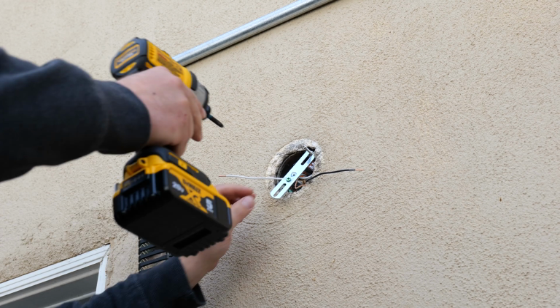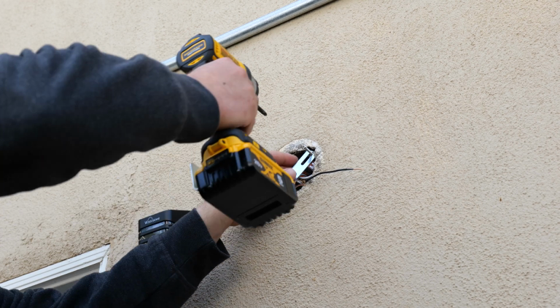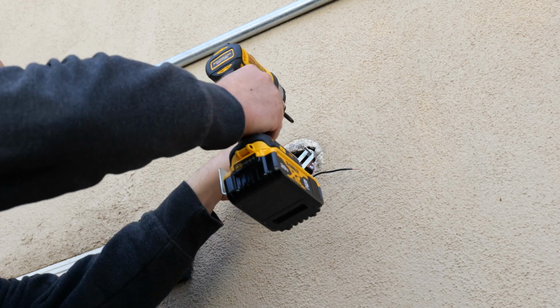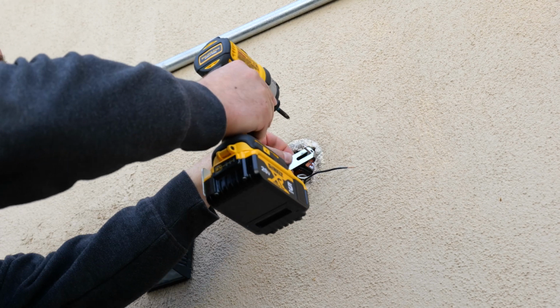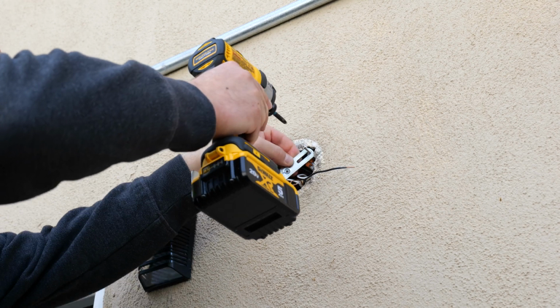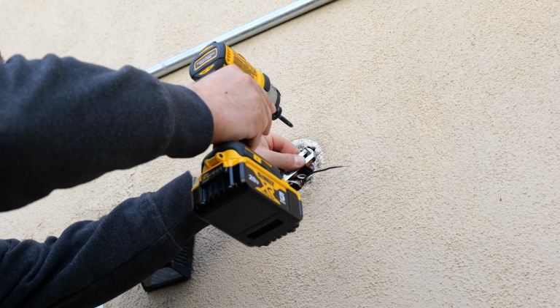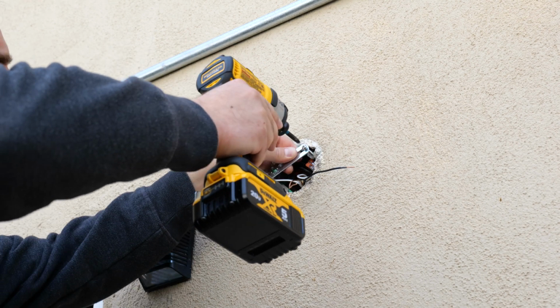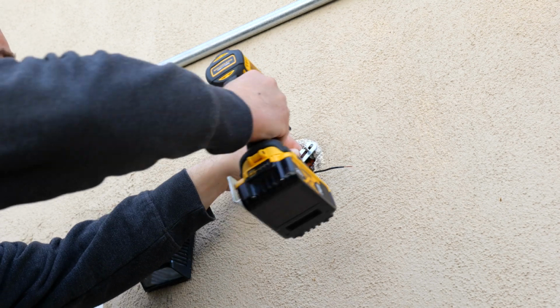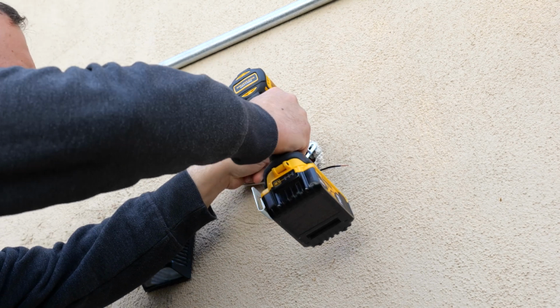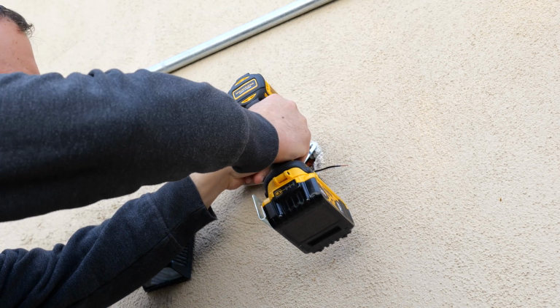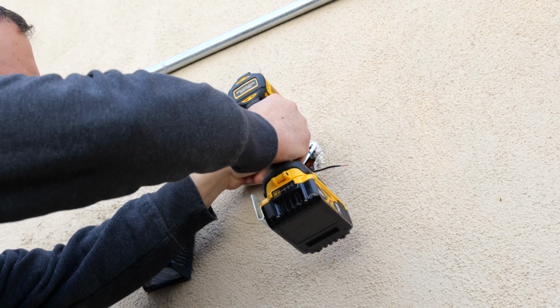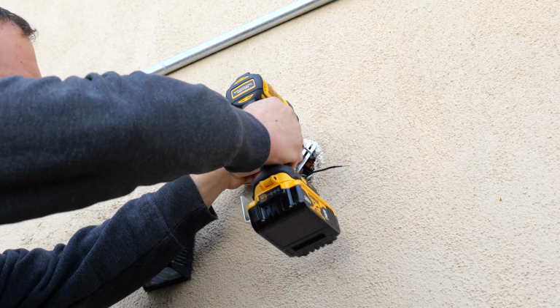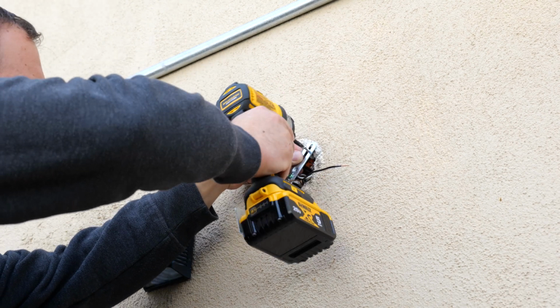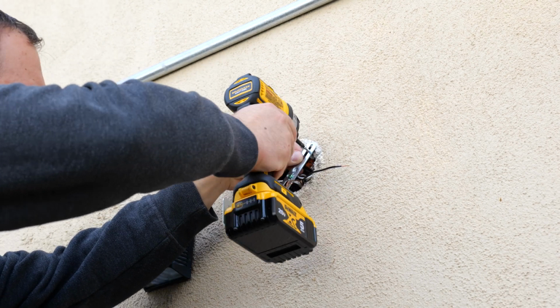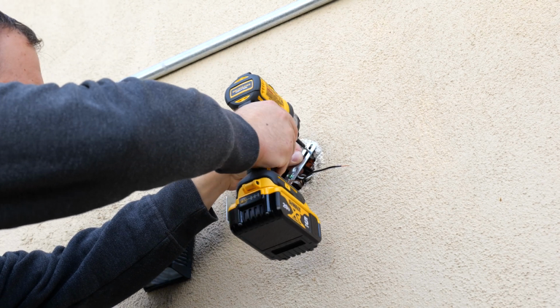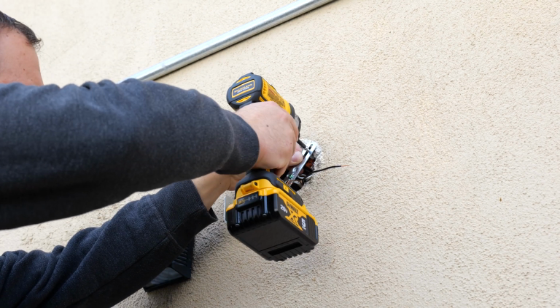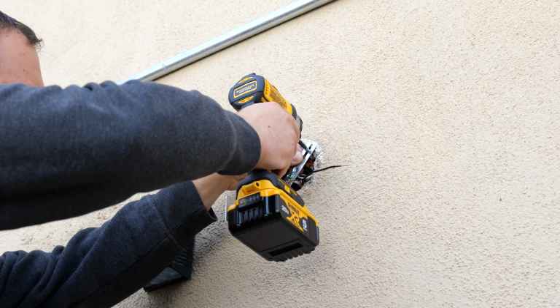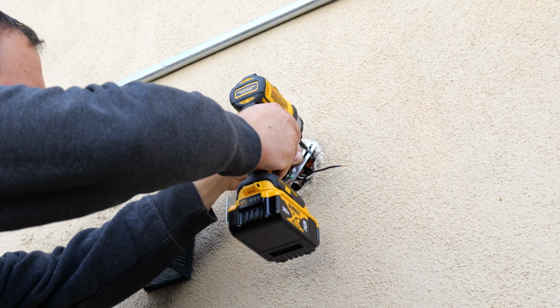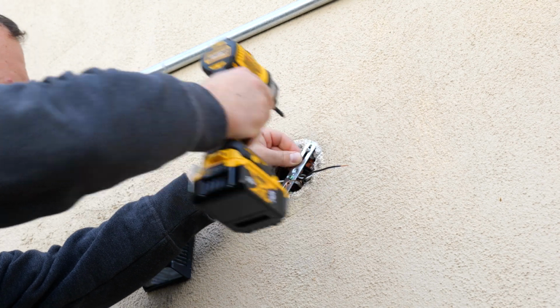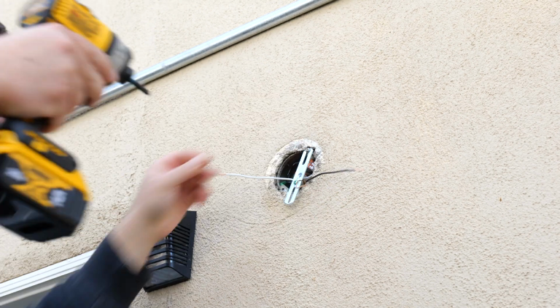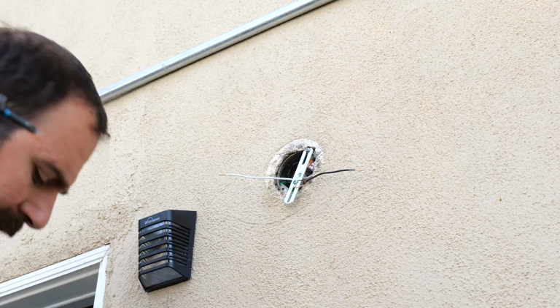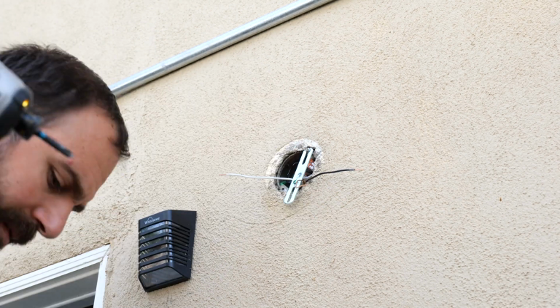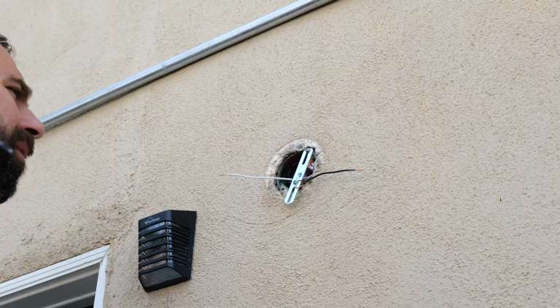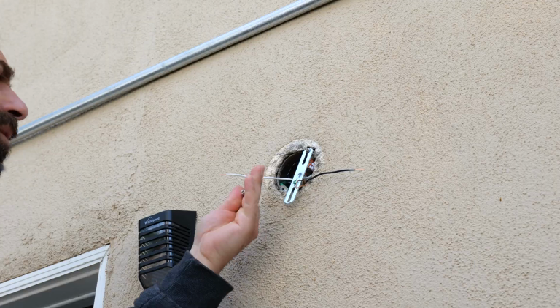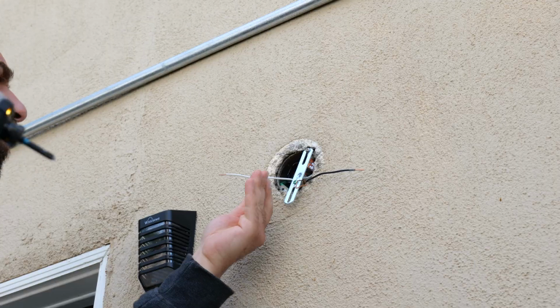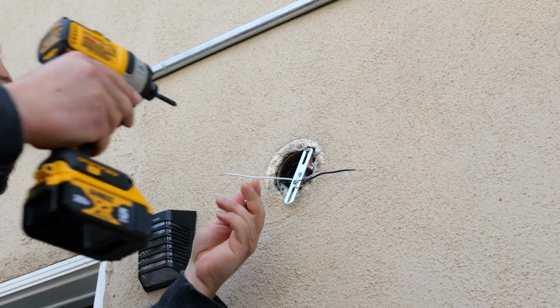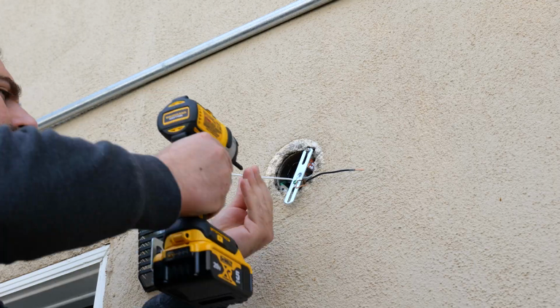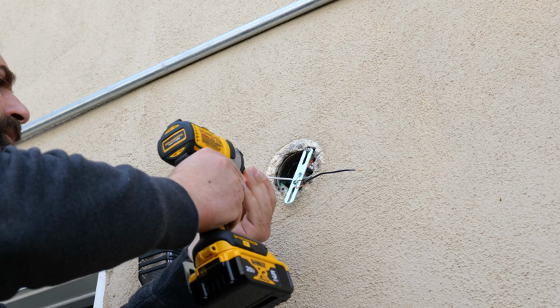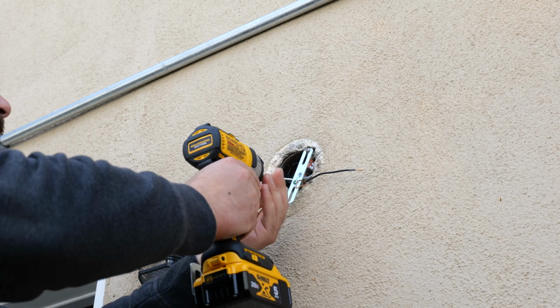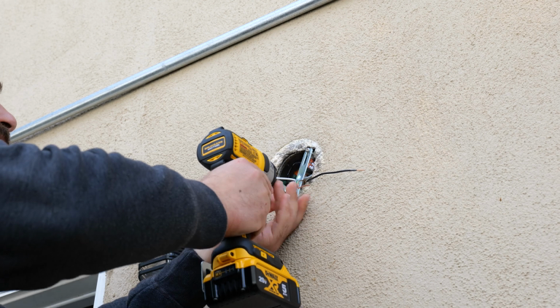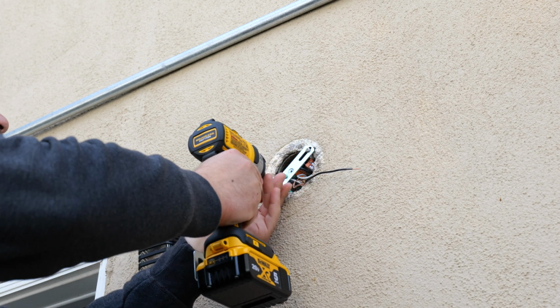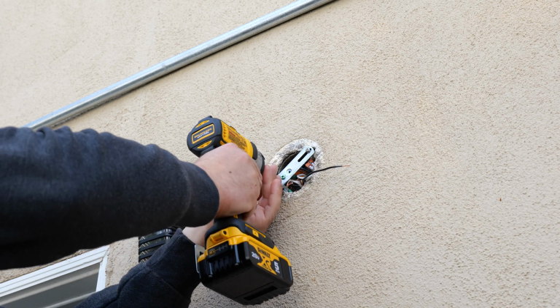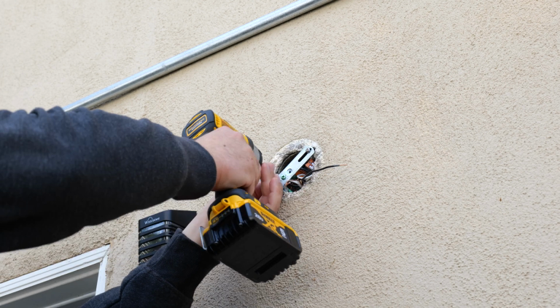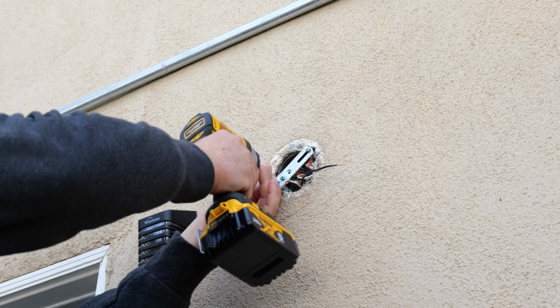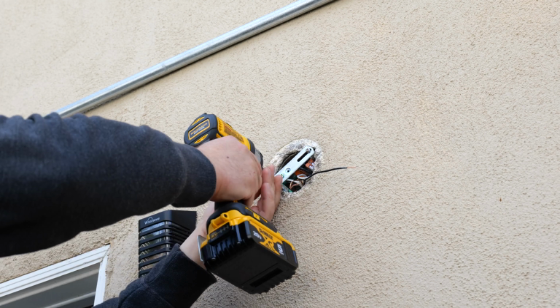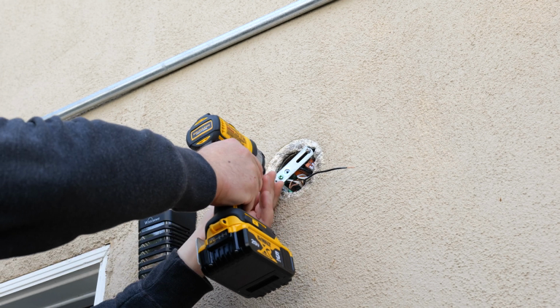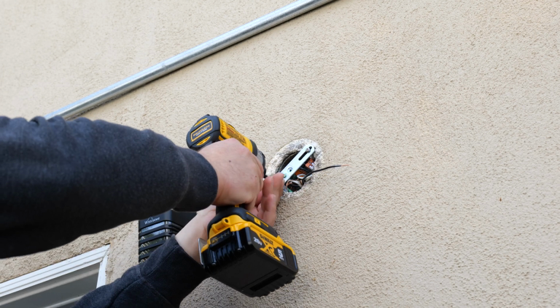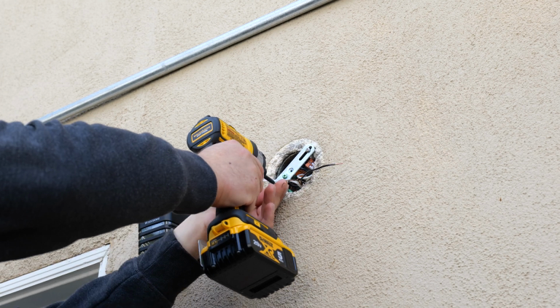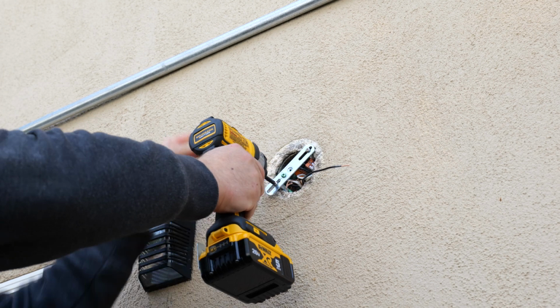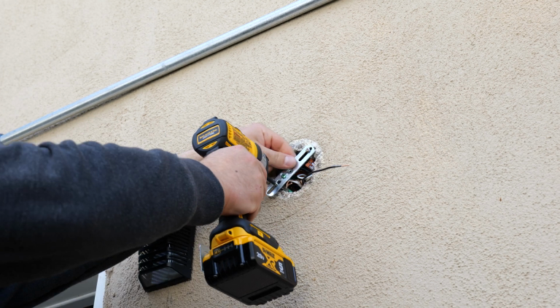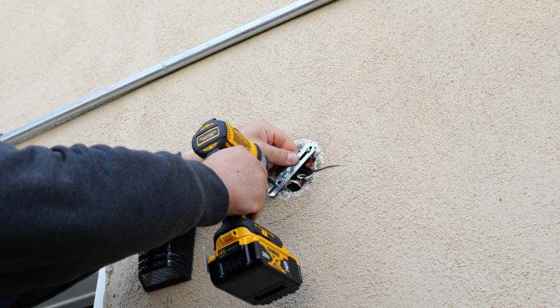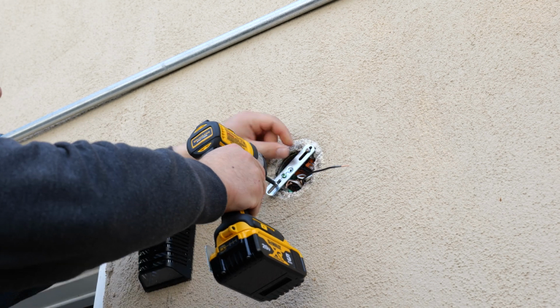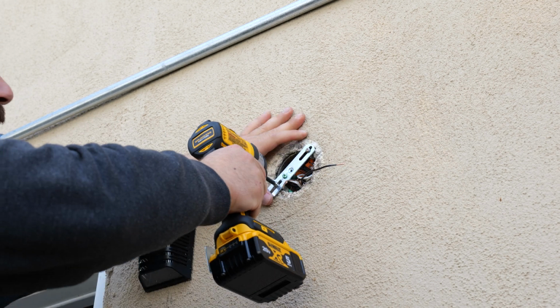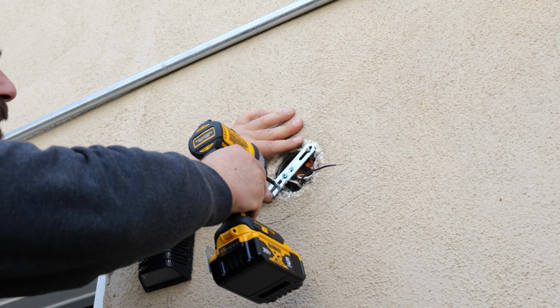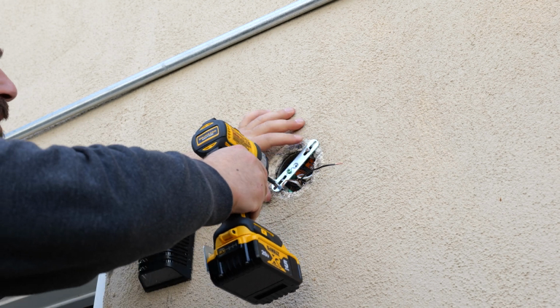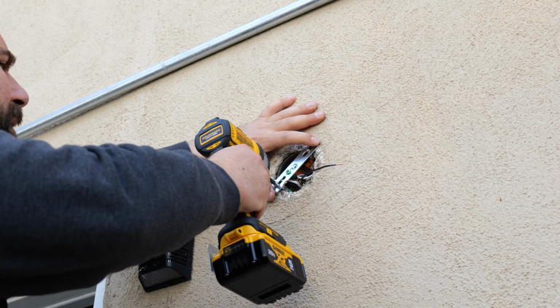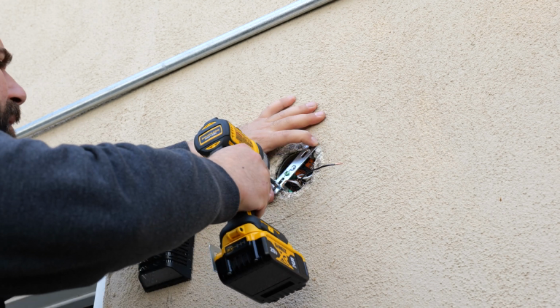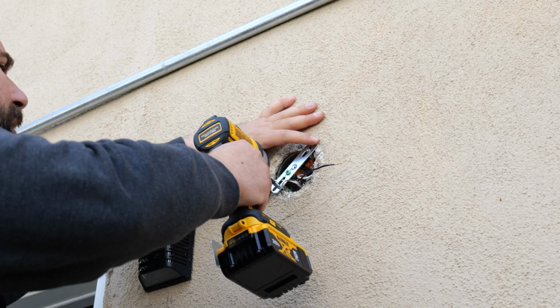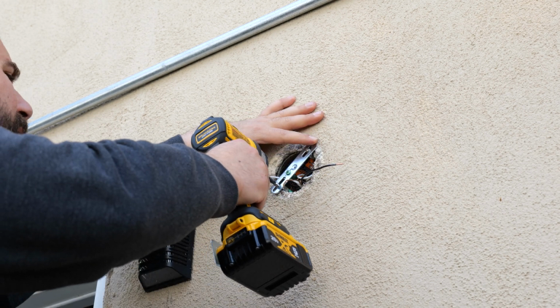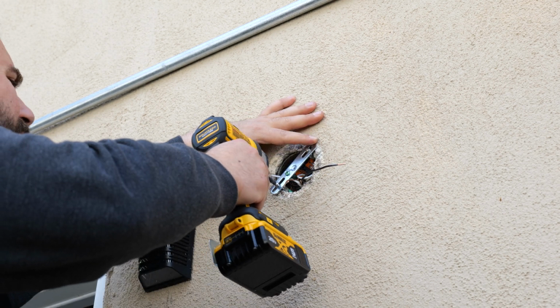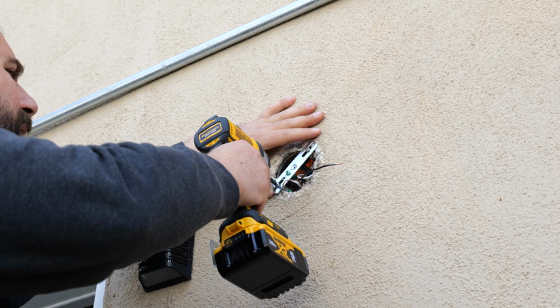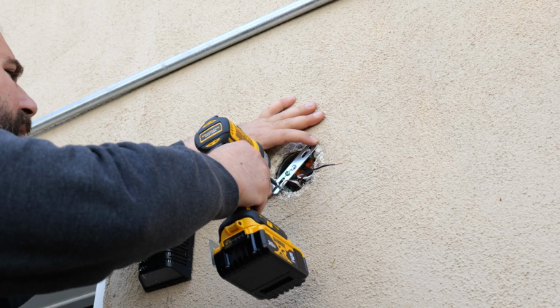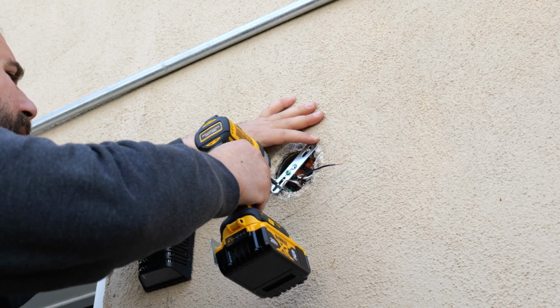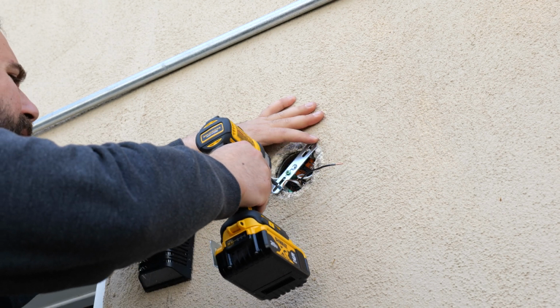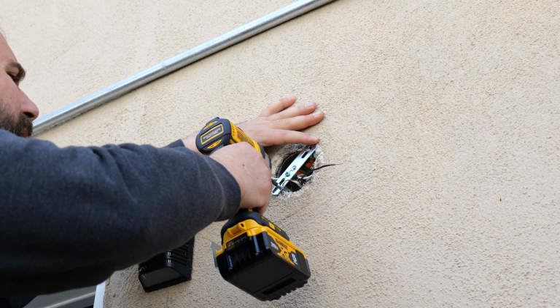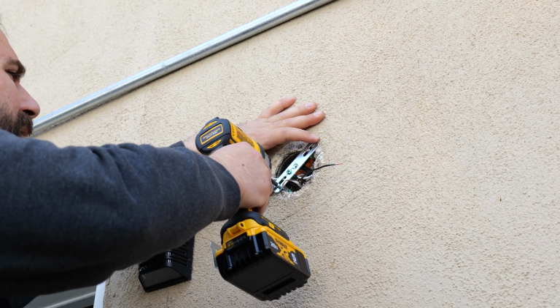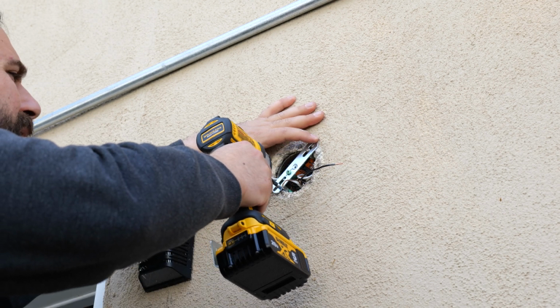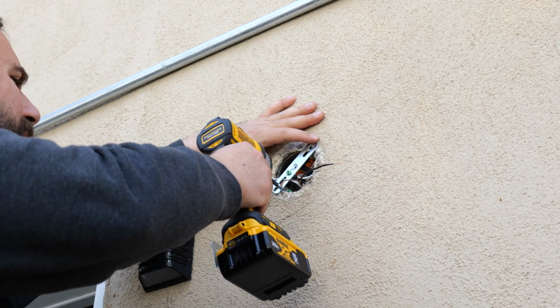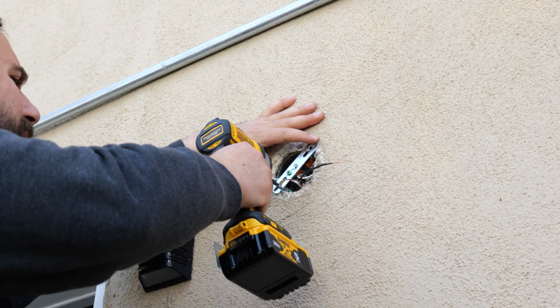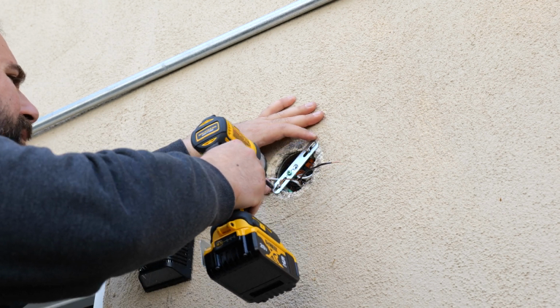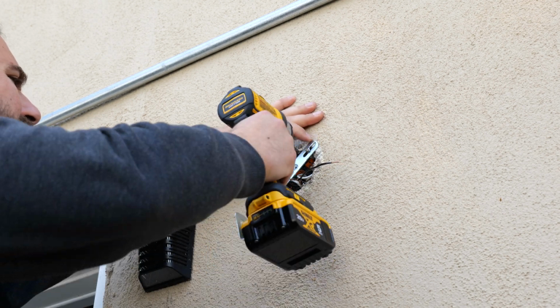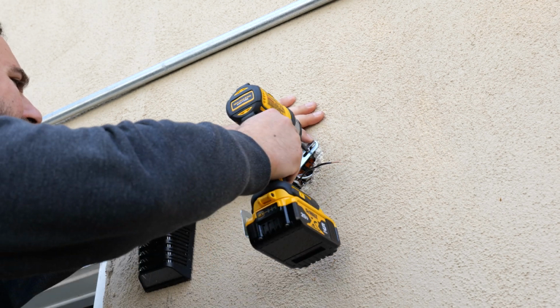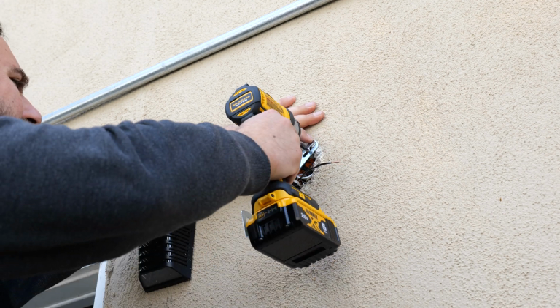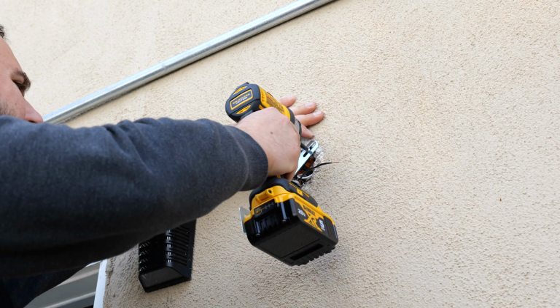I'm going to screw in the metal piece, because this is what the light fixture is going to attach to. I'm going to hand tighten it just so I can feel it out.